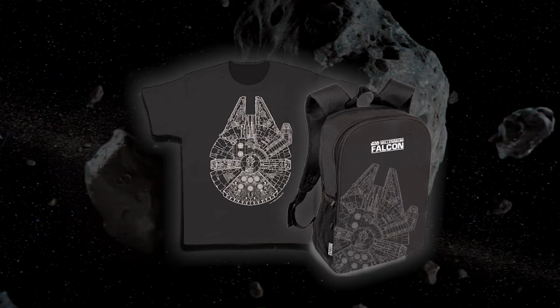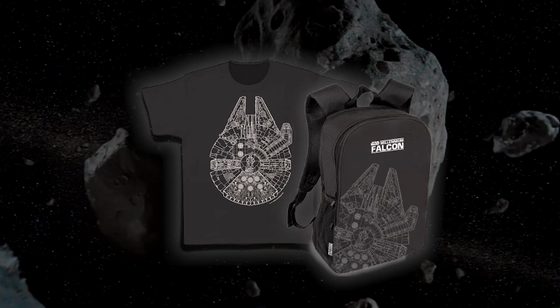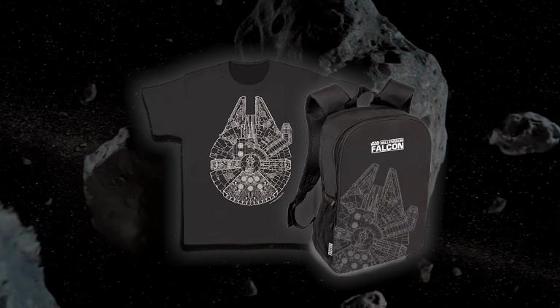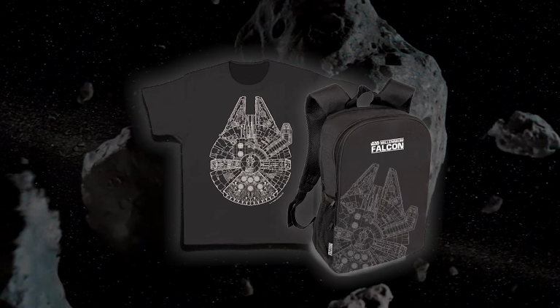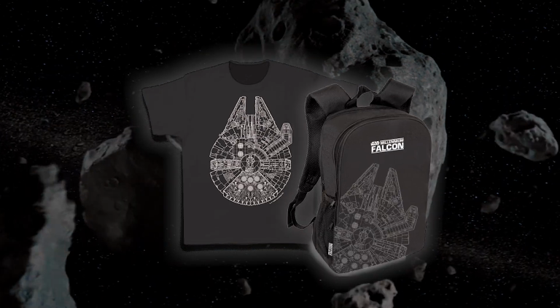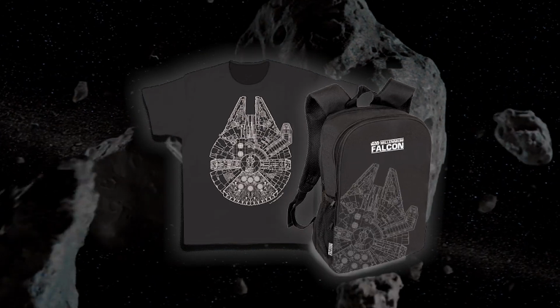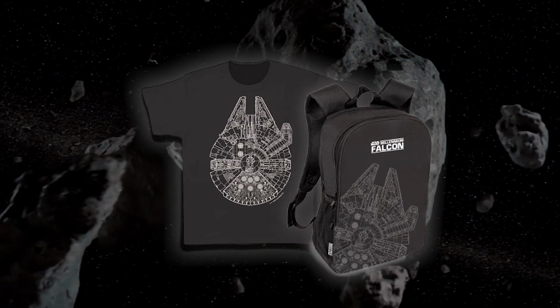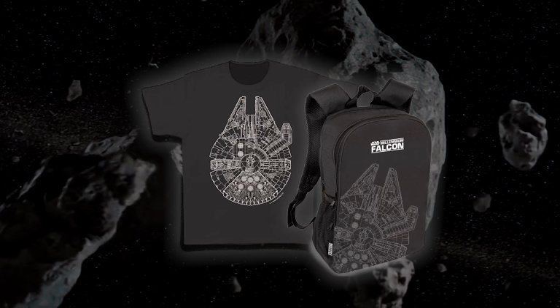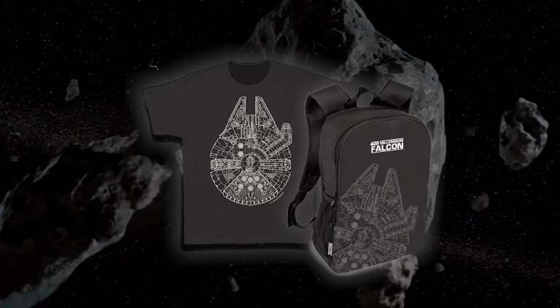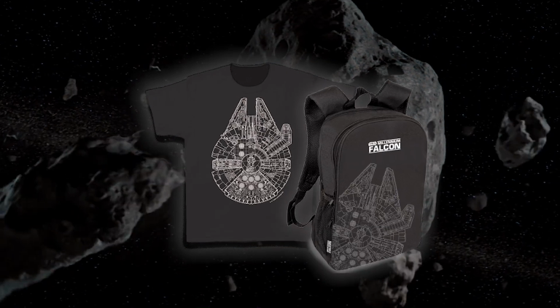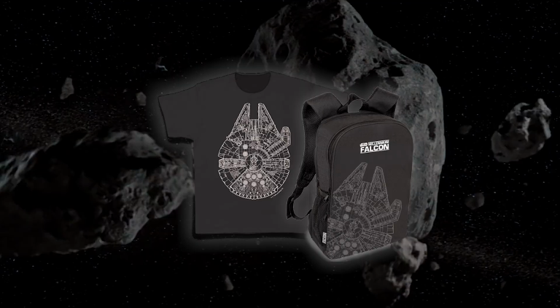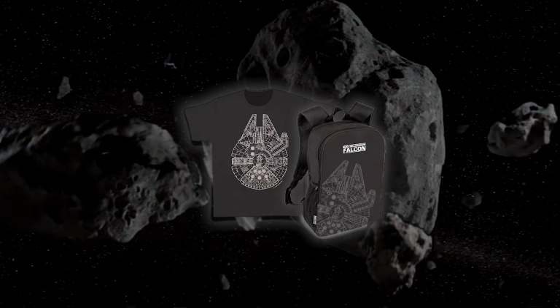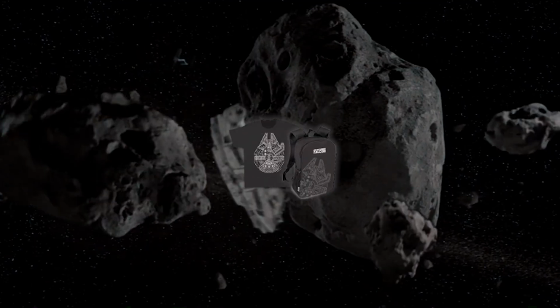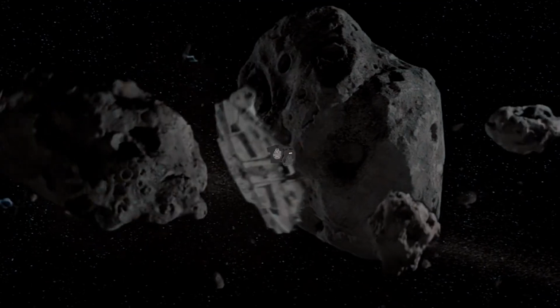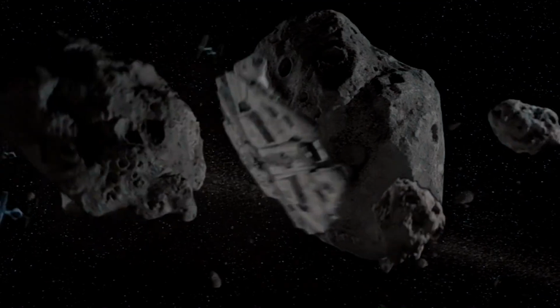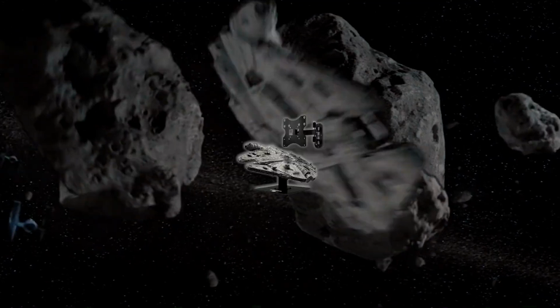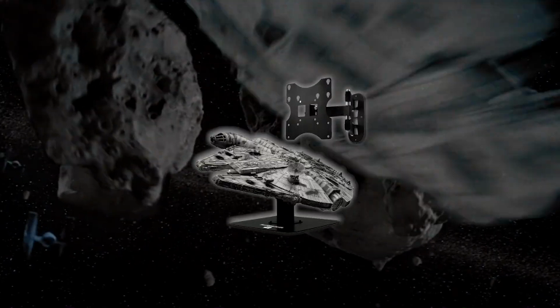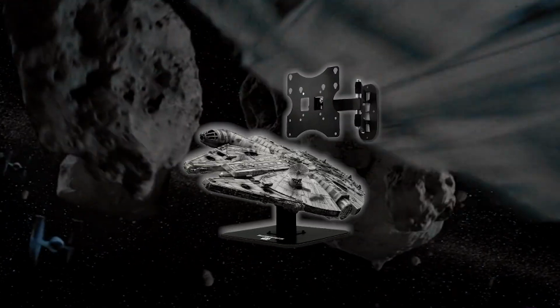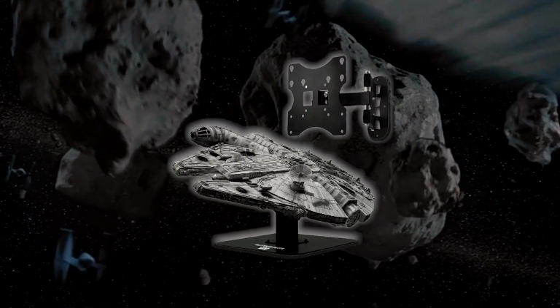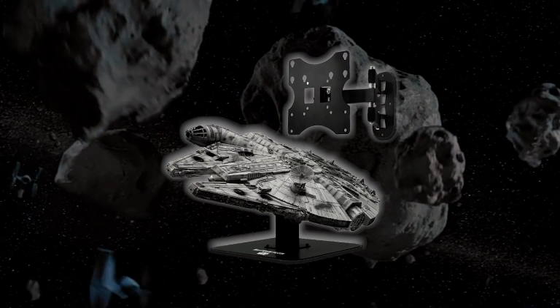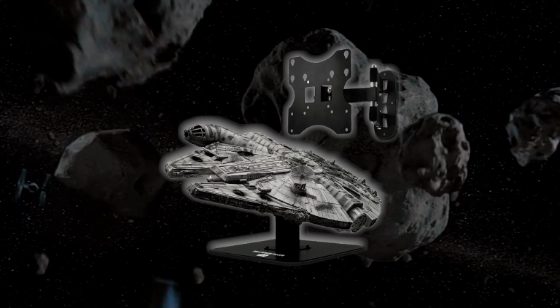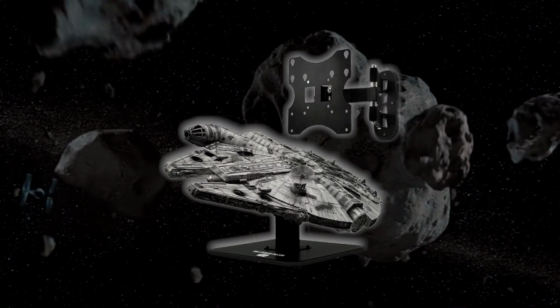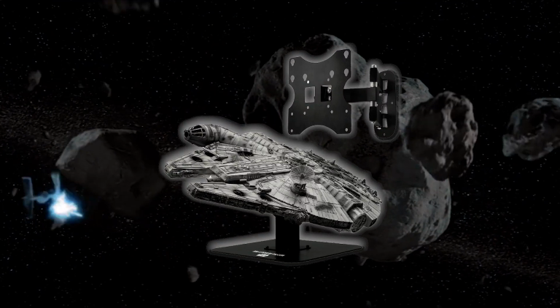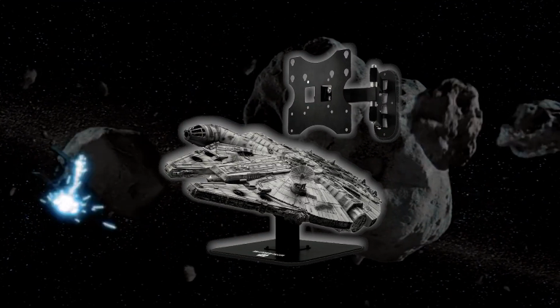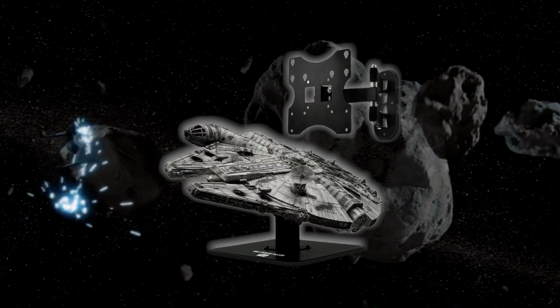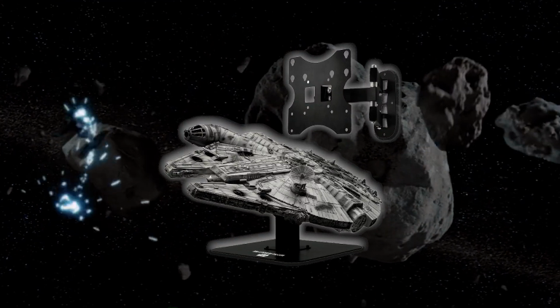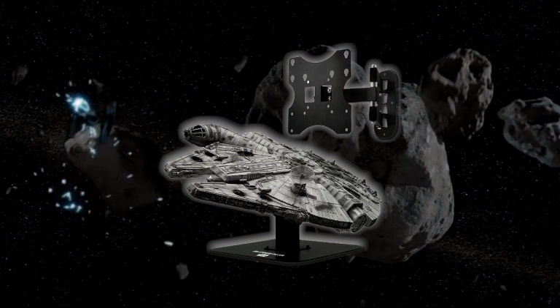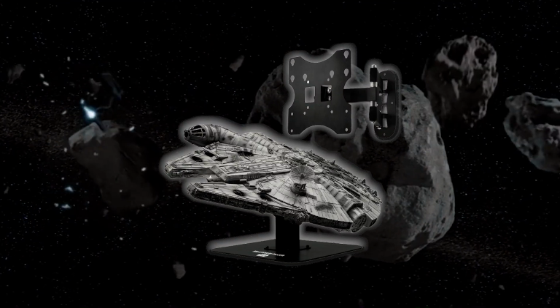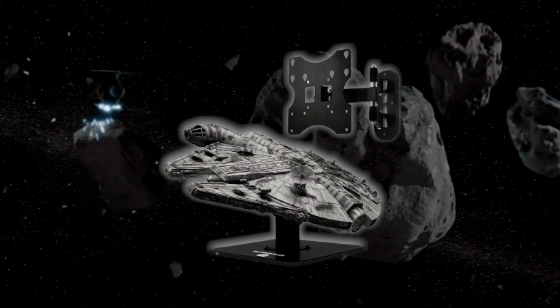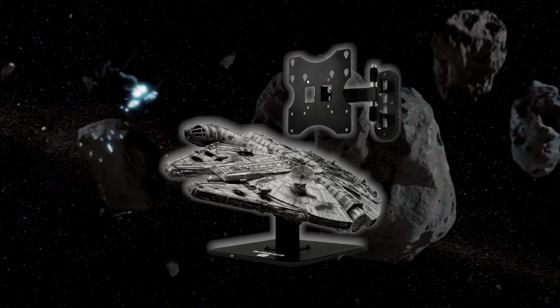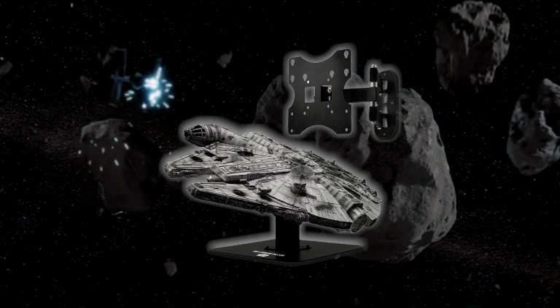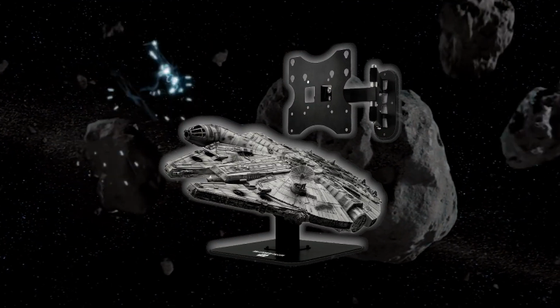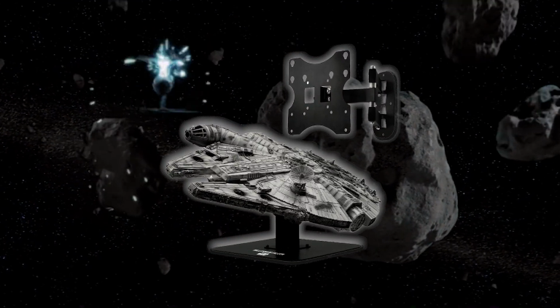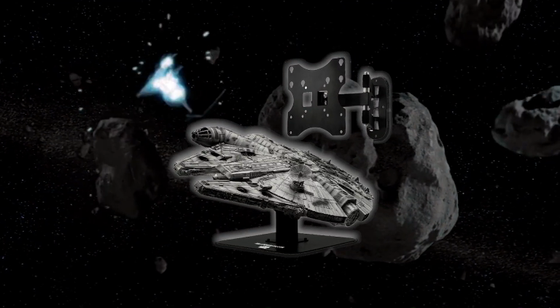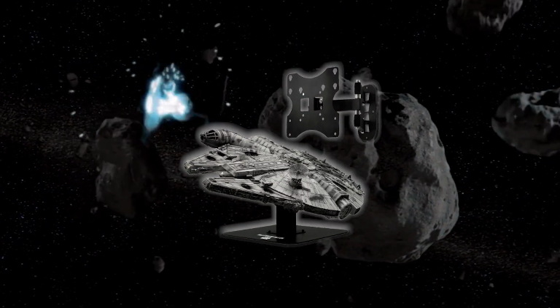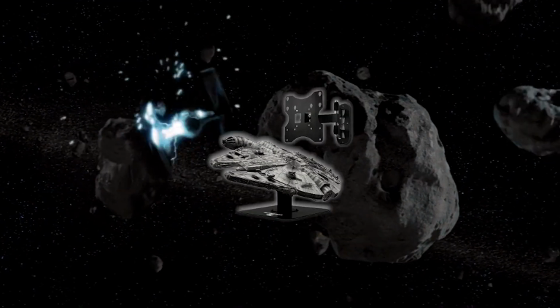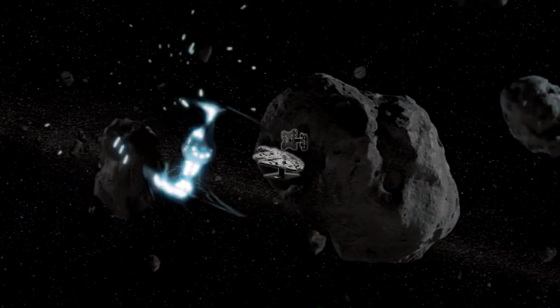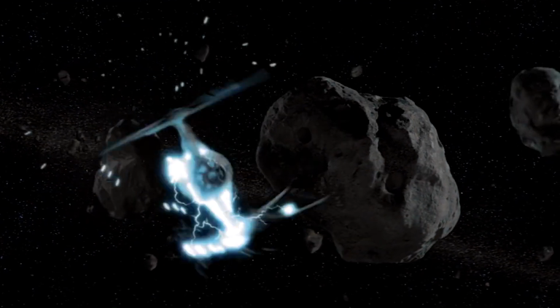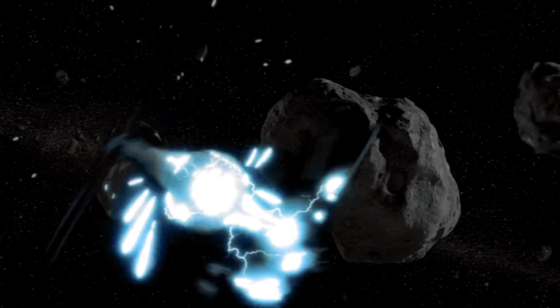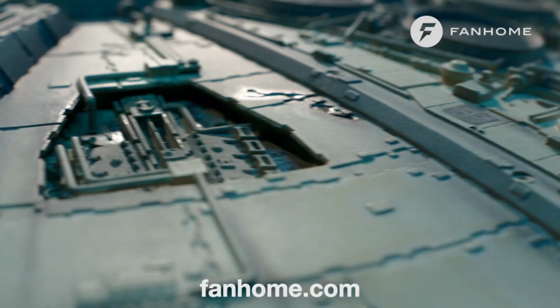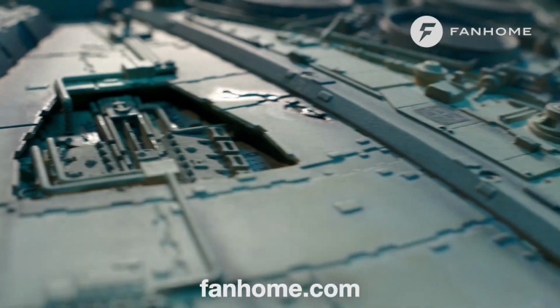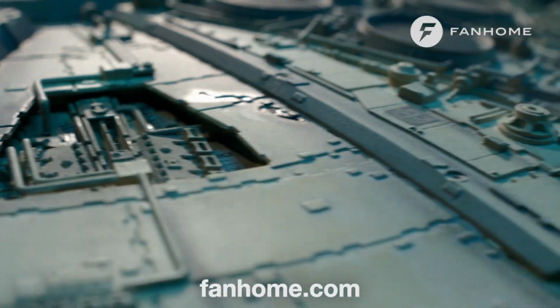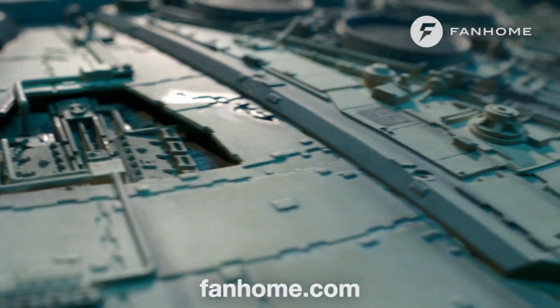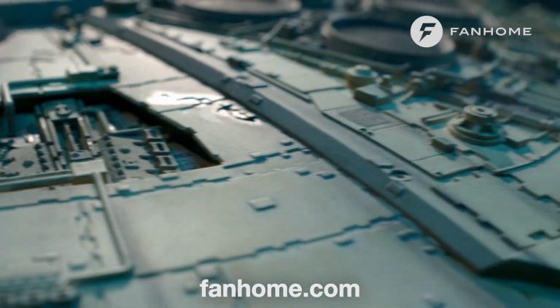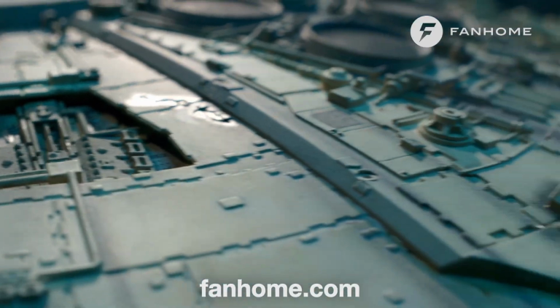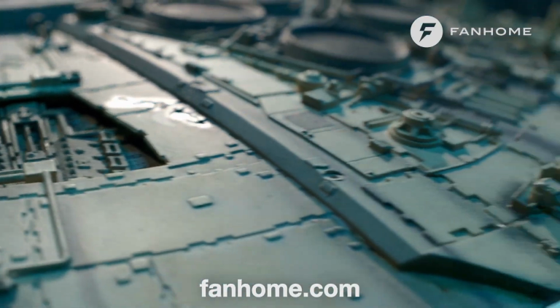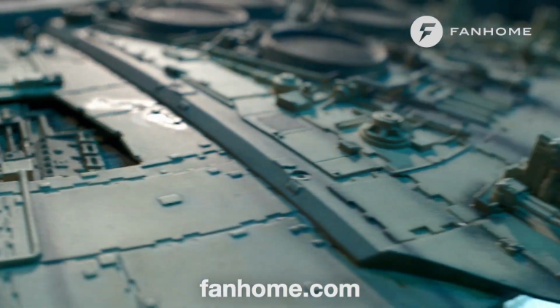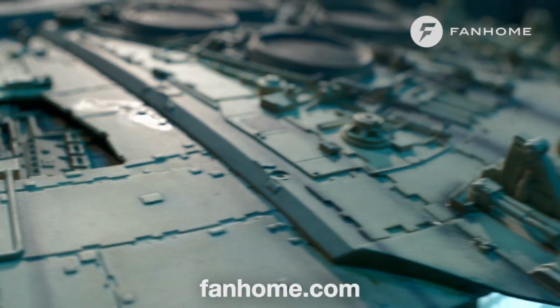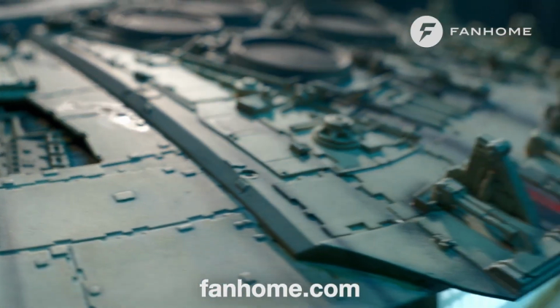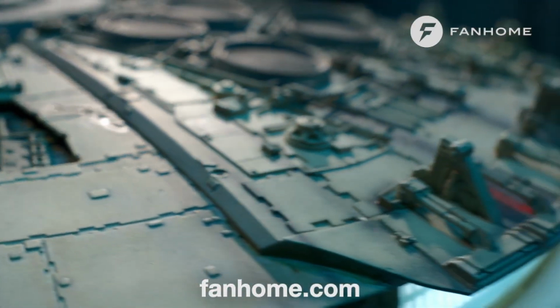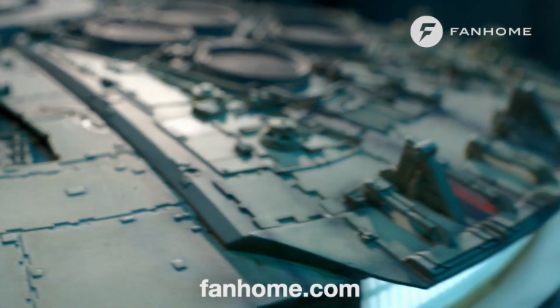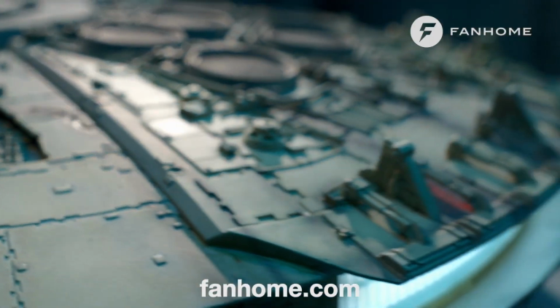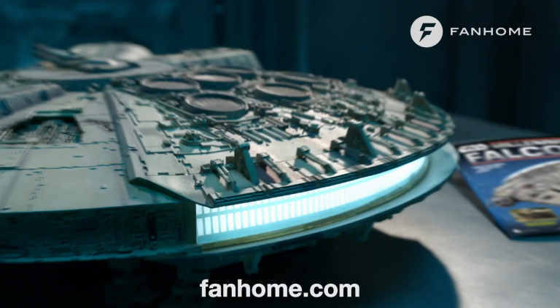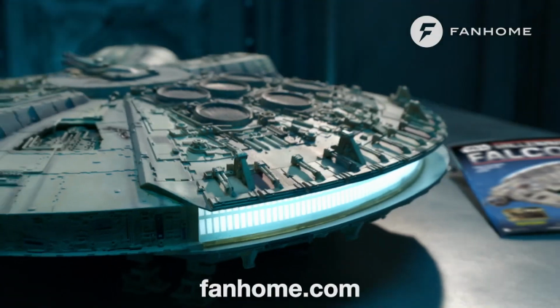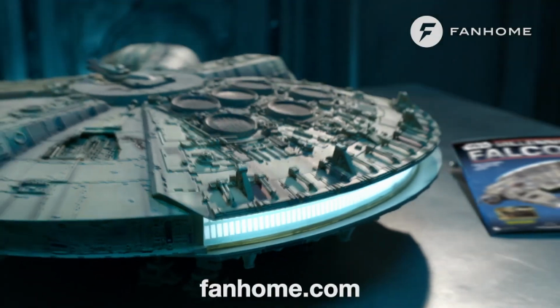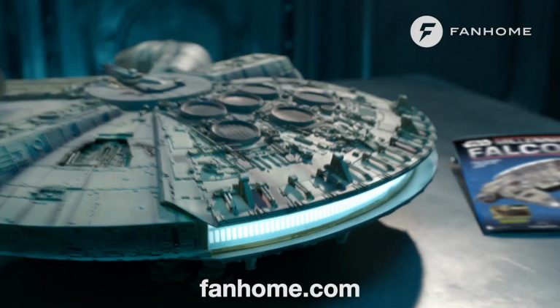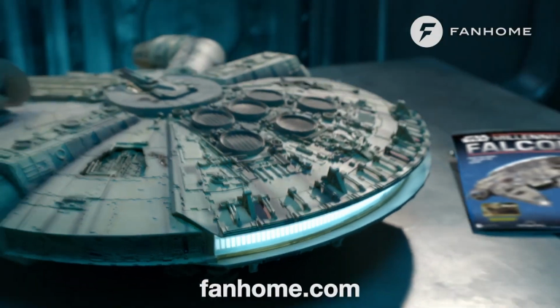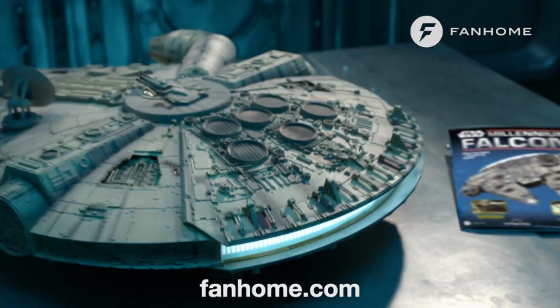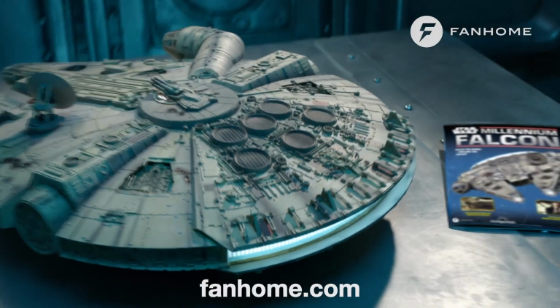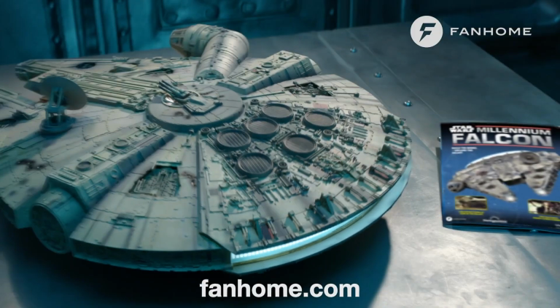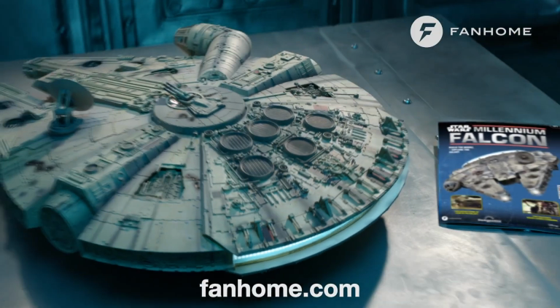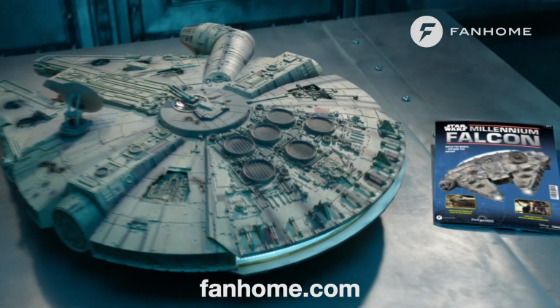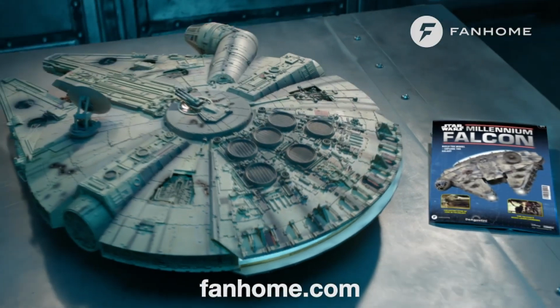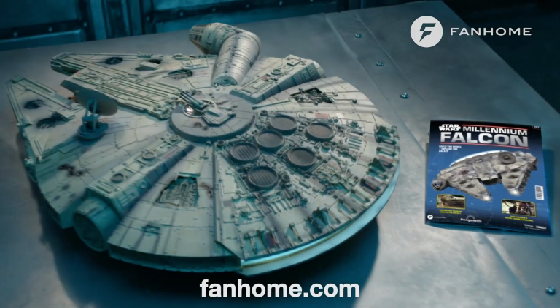Upgrade to the premium version to get a tabletop stand and wall mount. Check out the link in the description and pay into comments to start your model now.